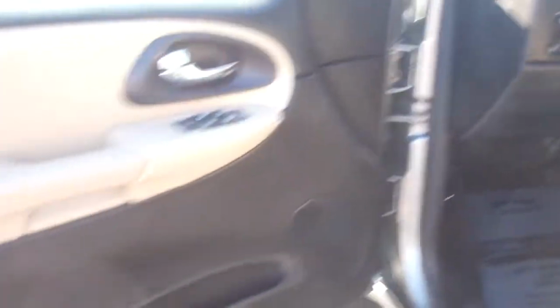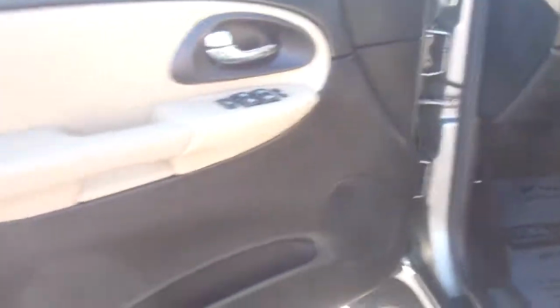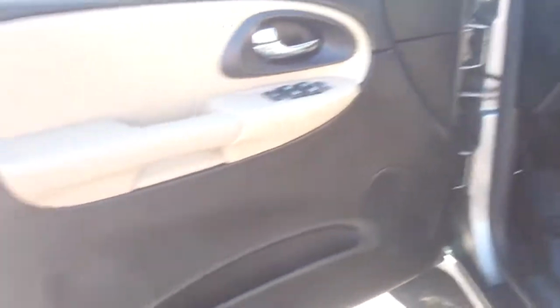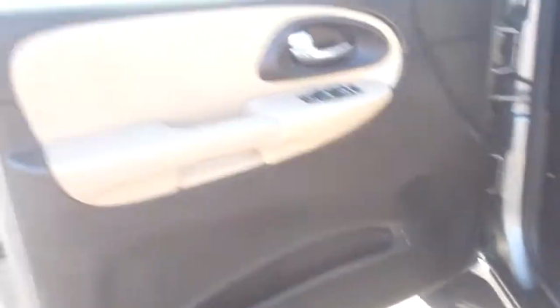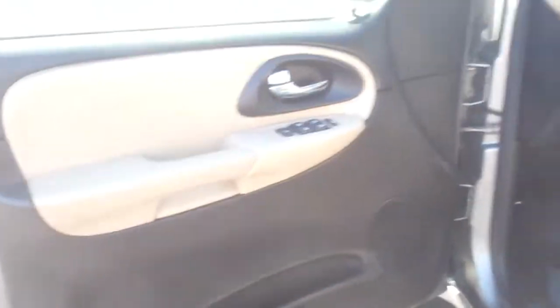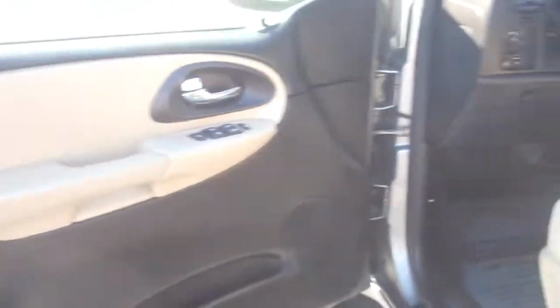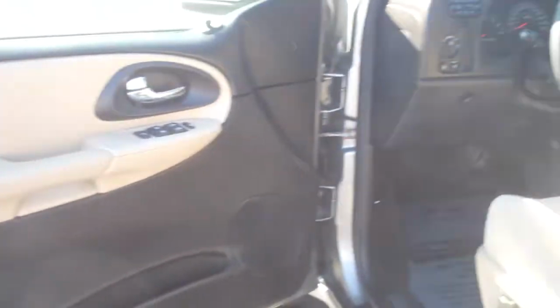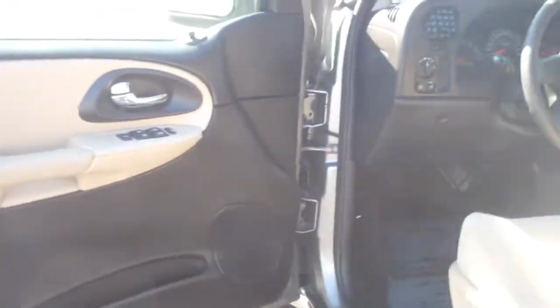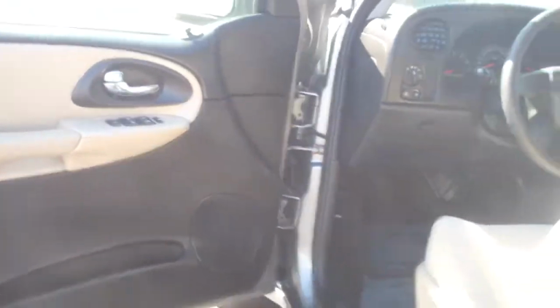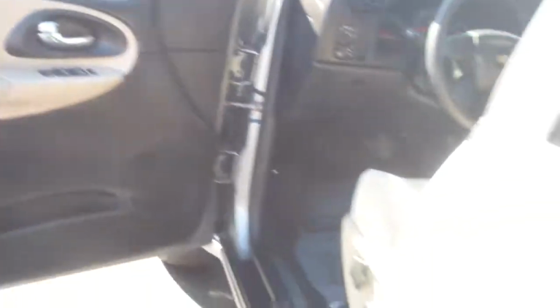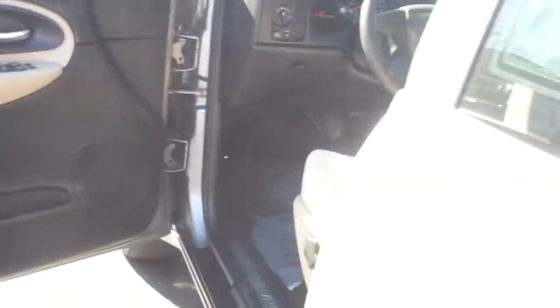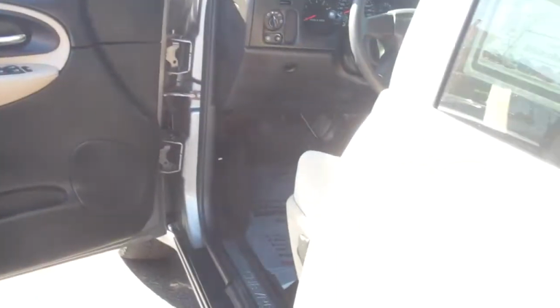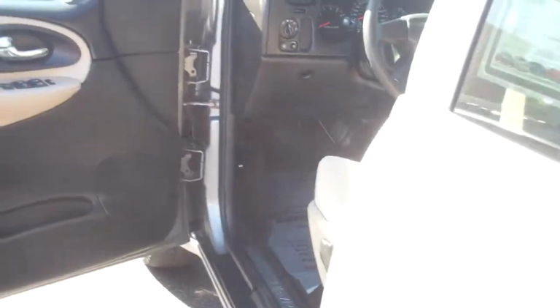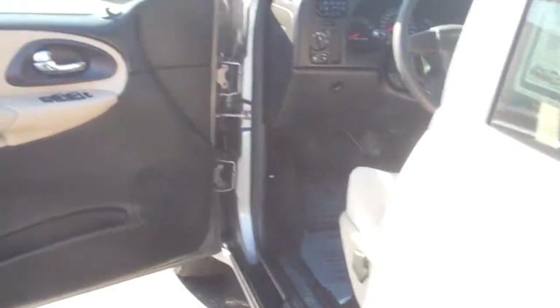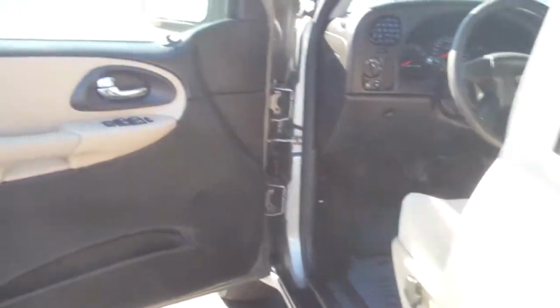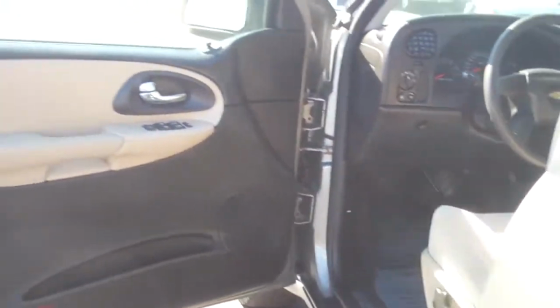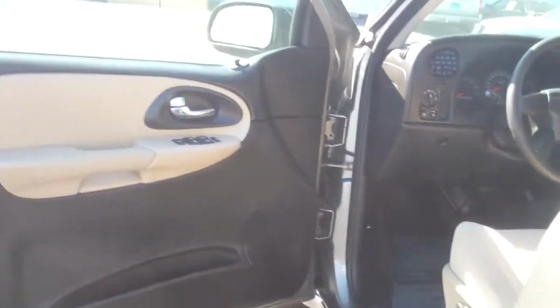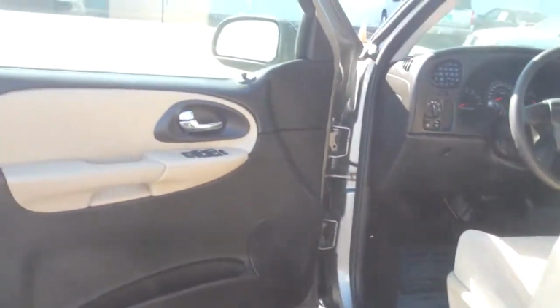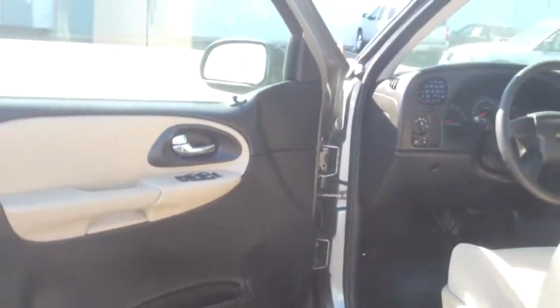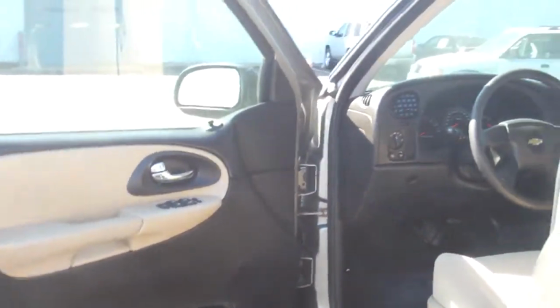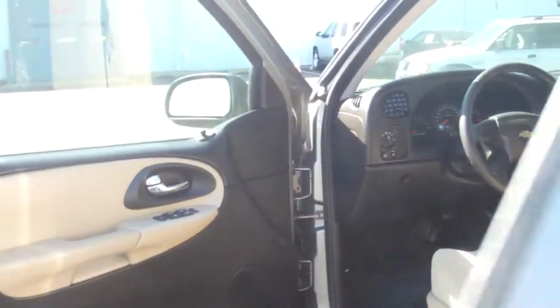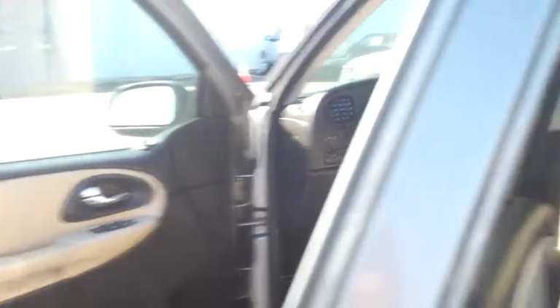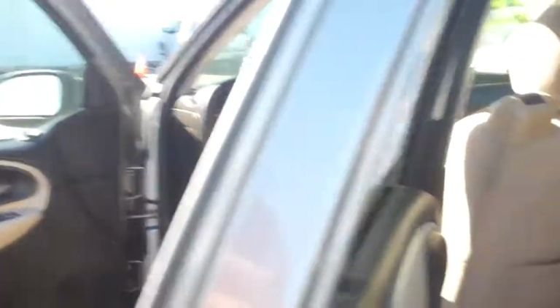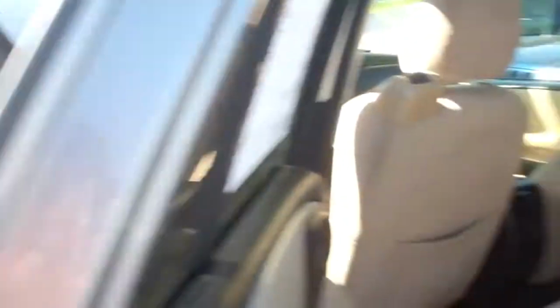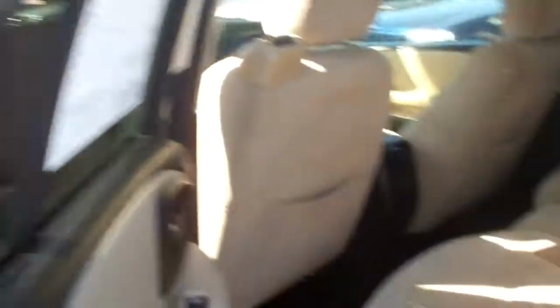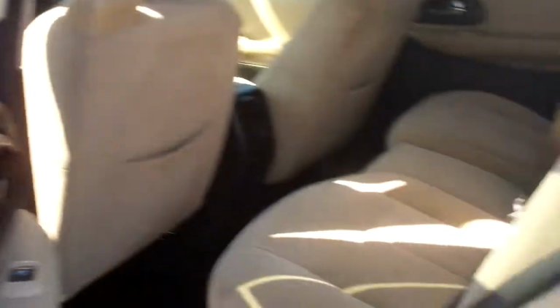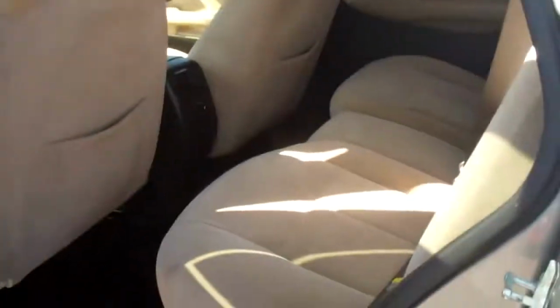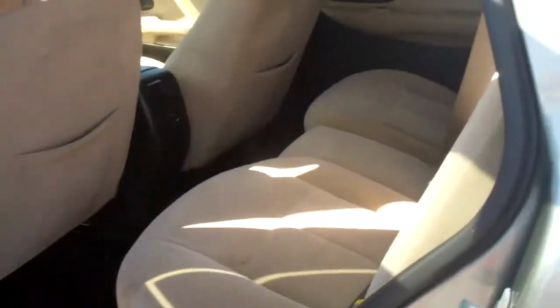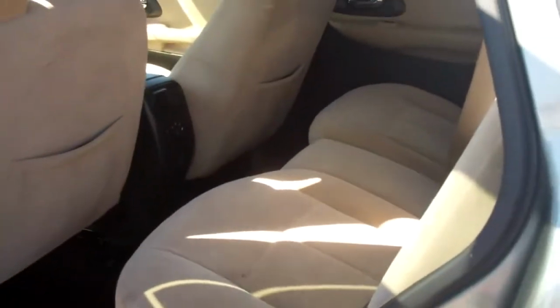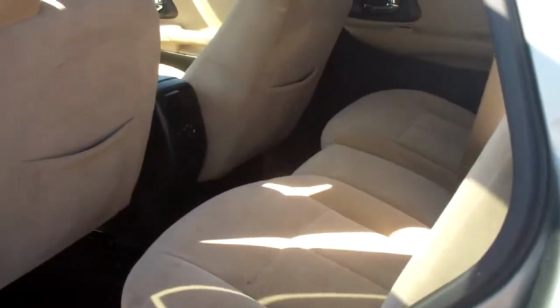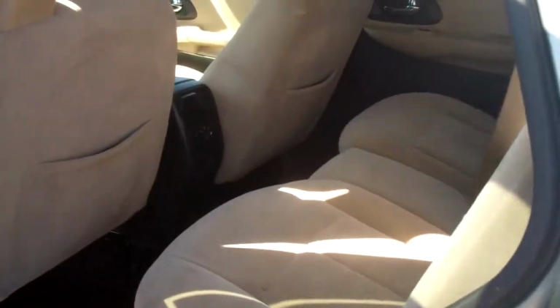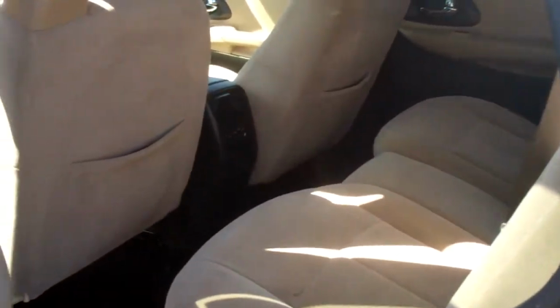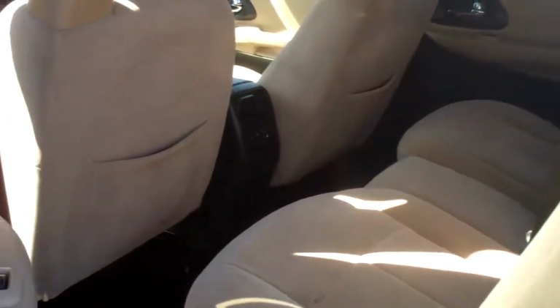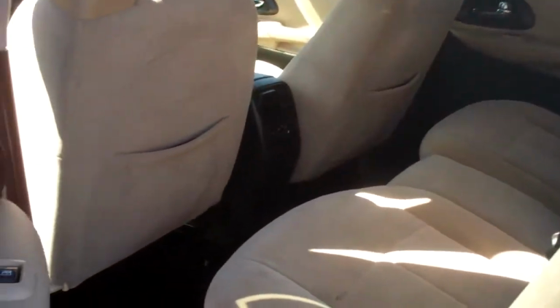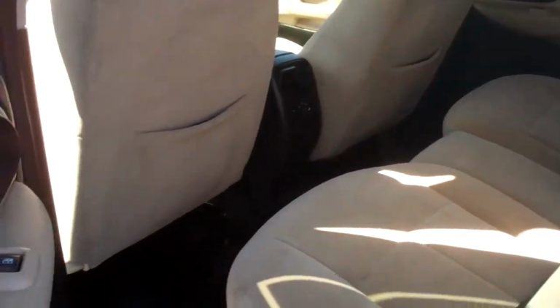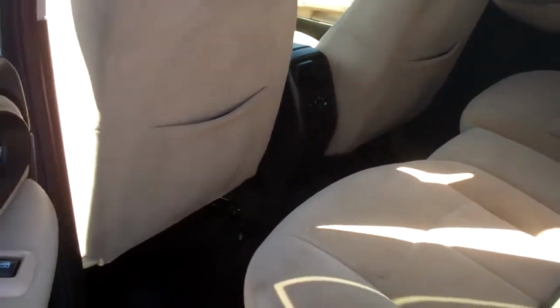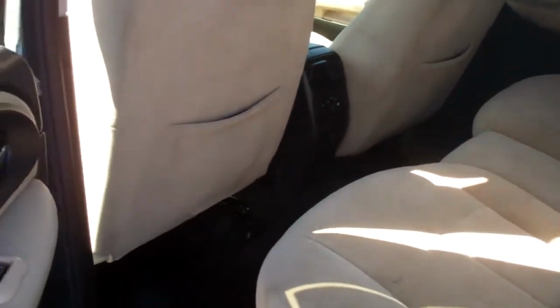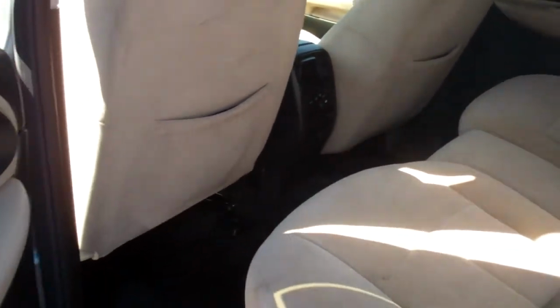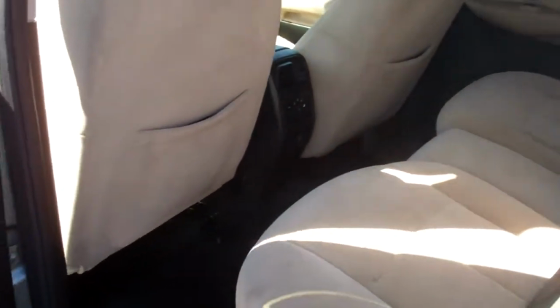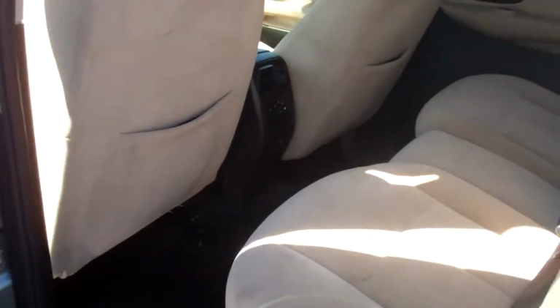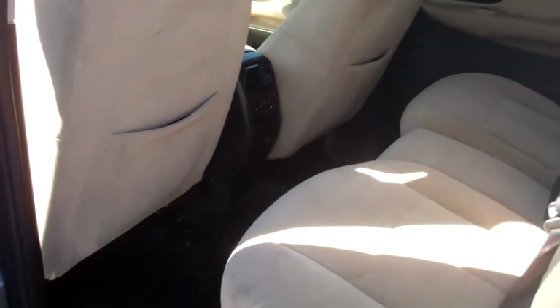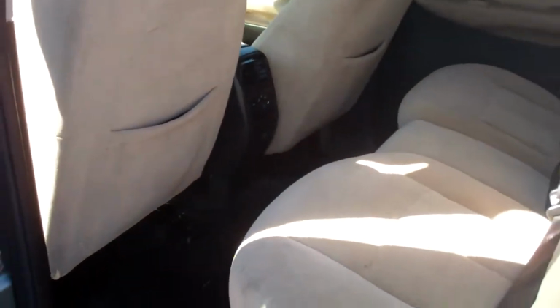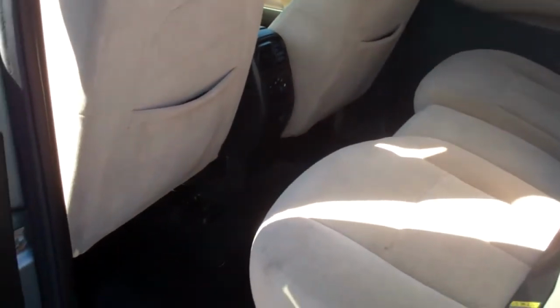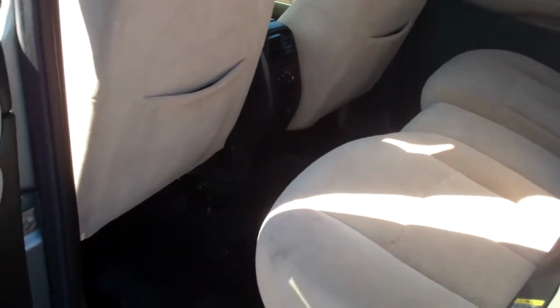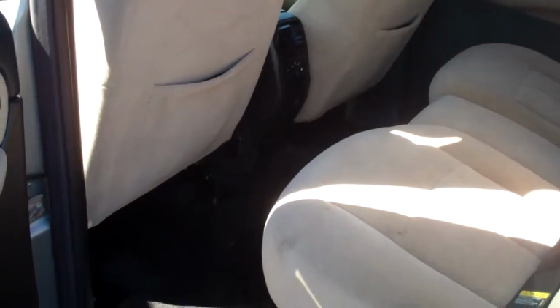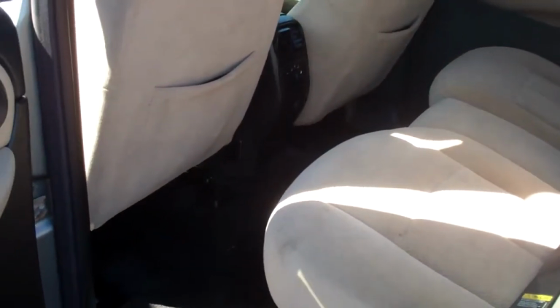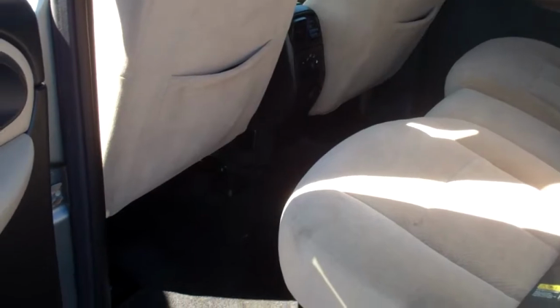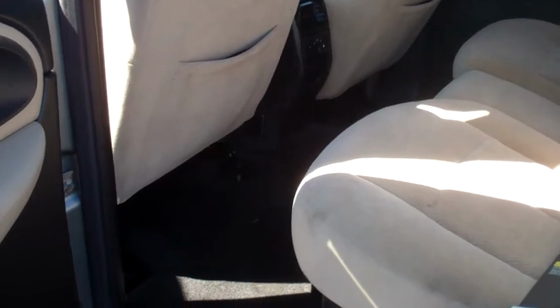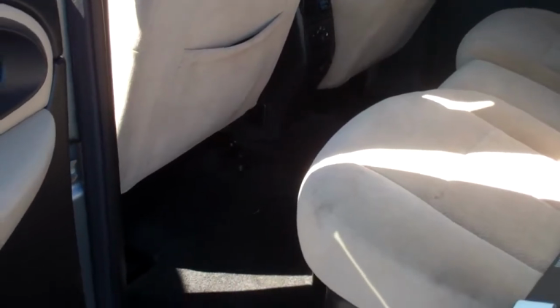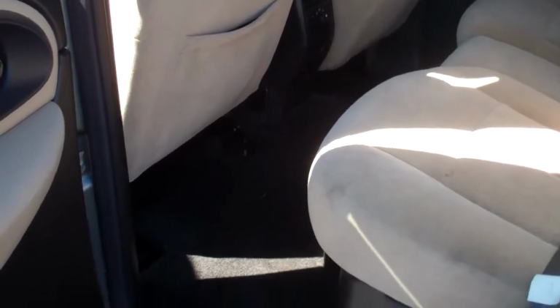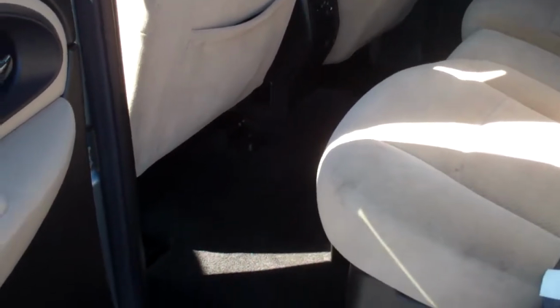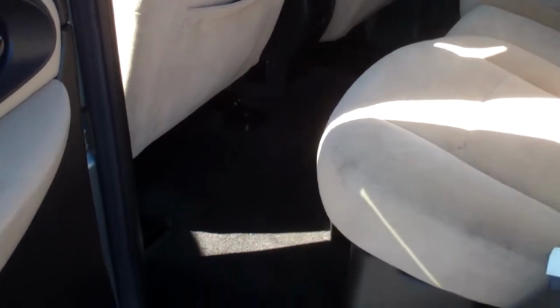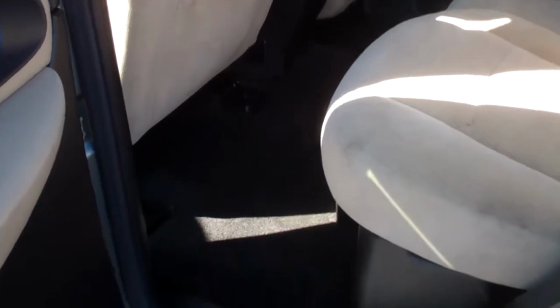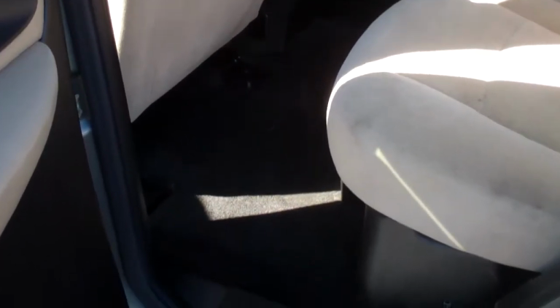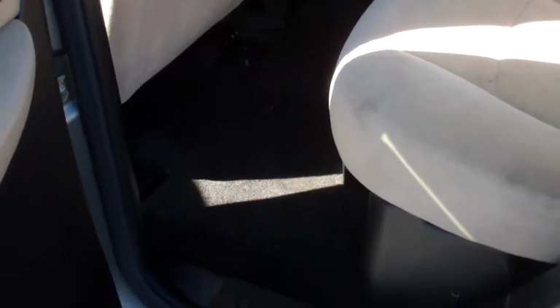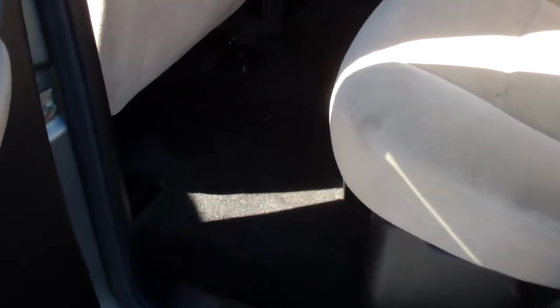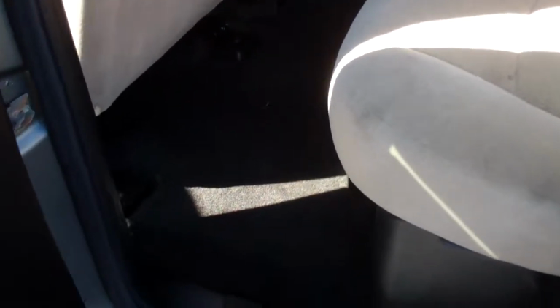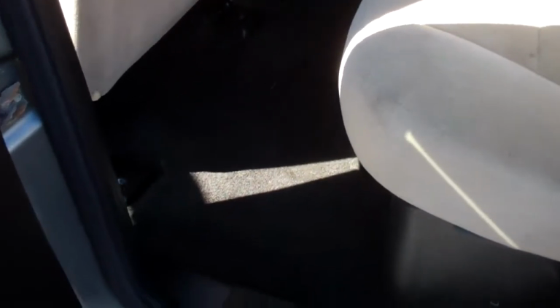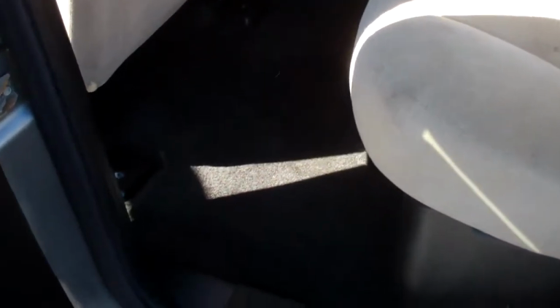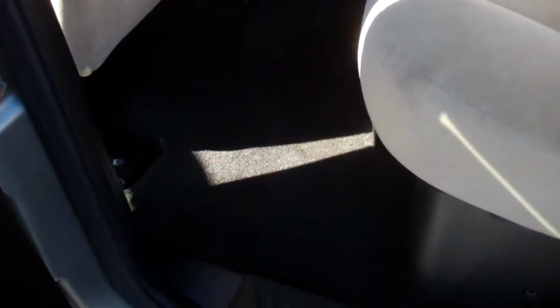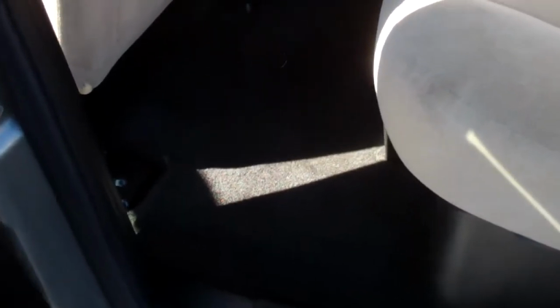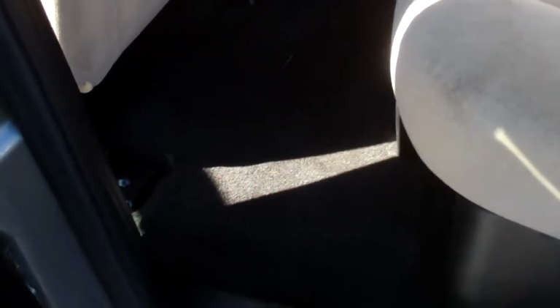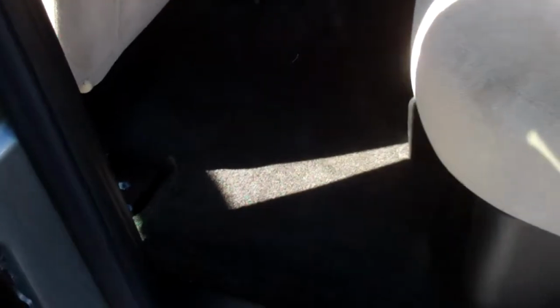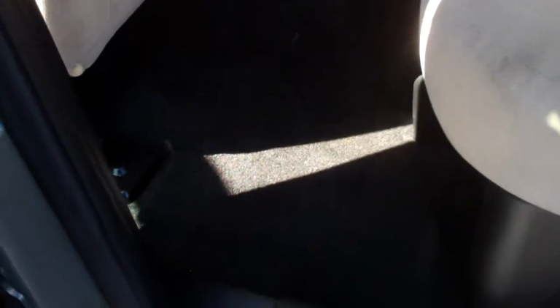I'll give you a quick view of the back as well. I know you're concerned about the carpeting.